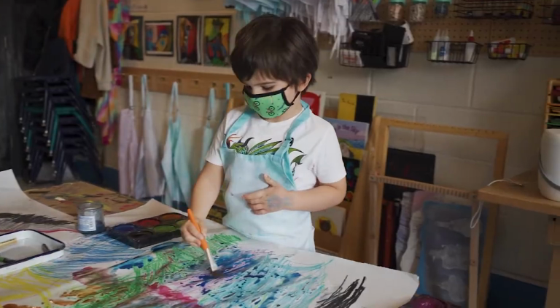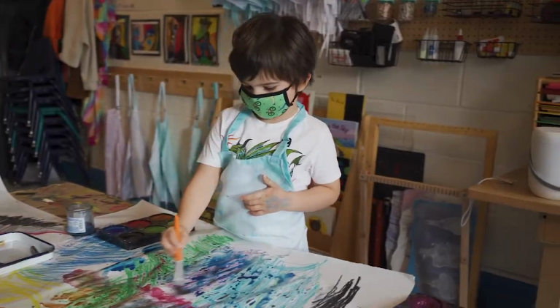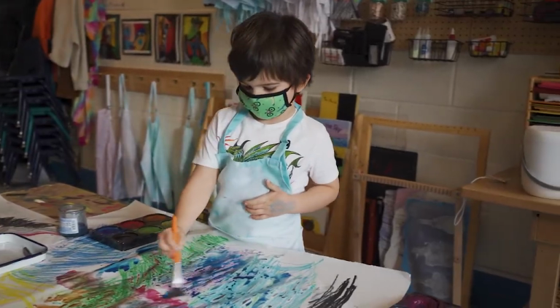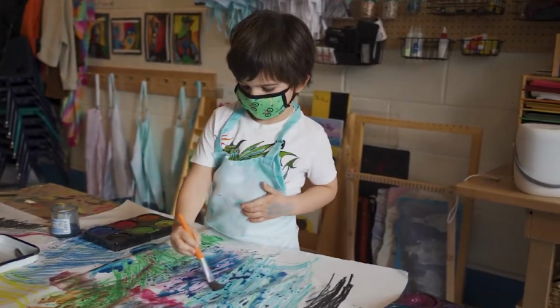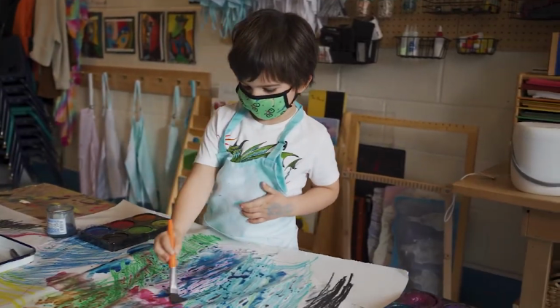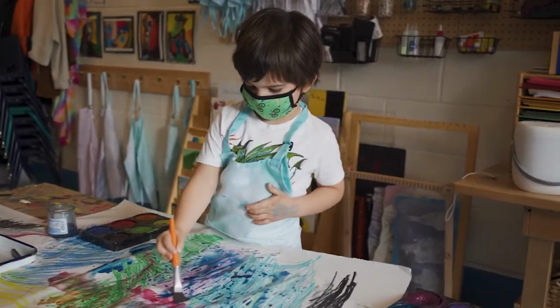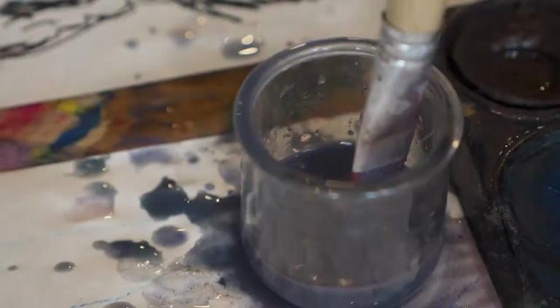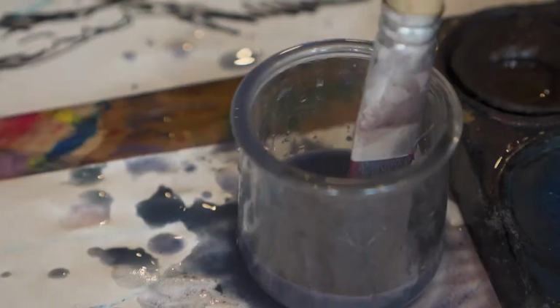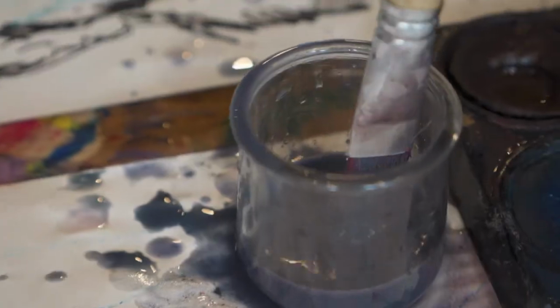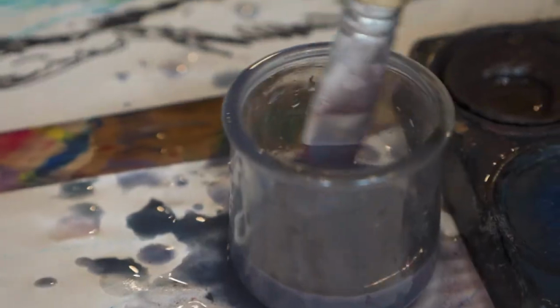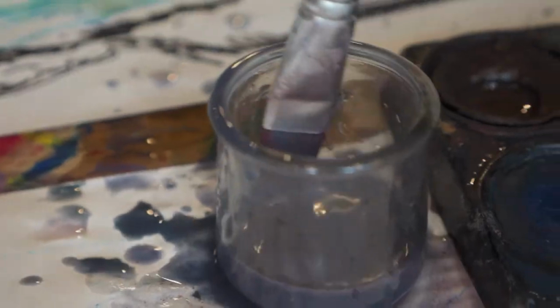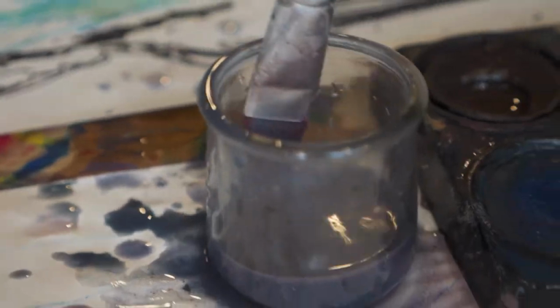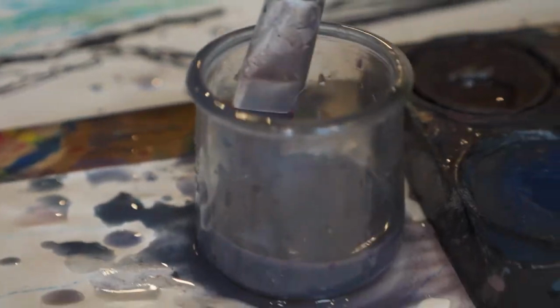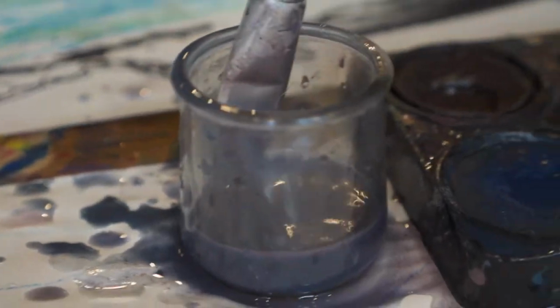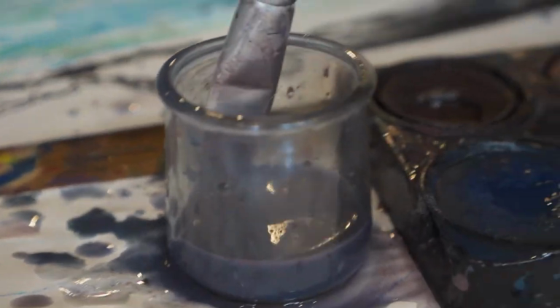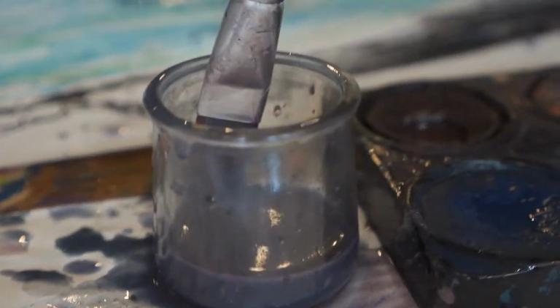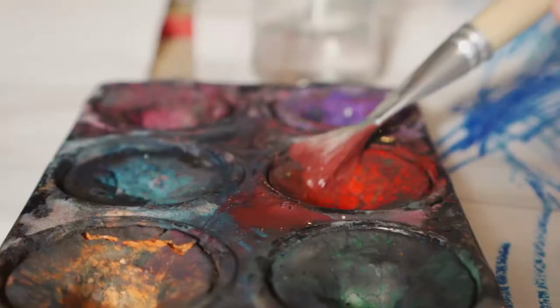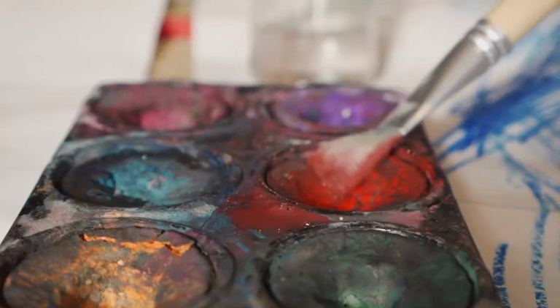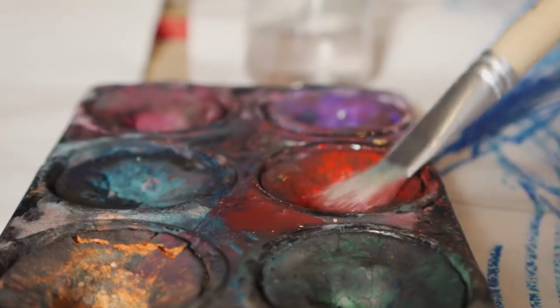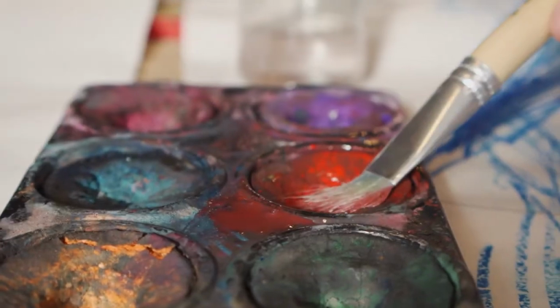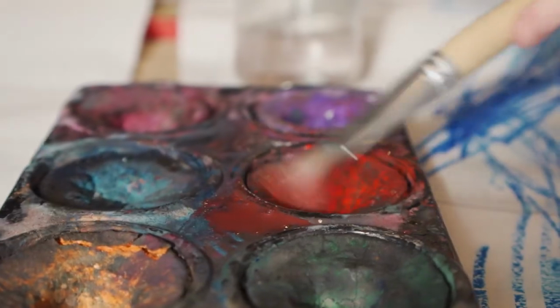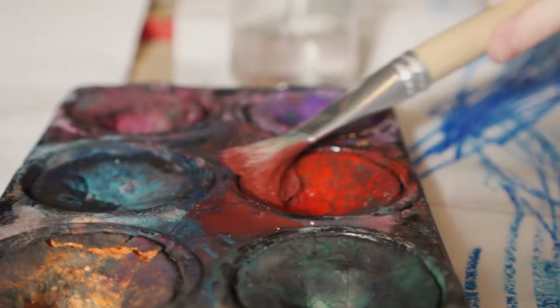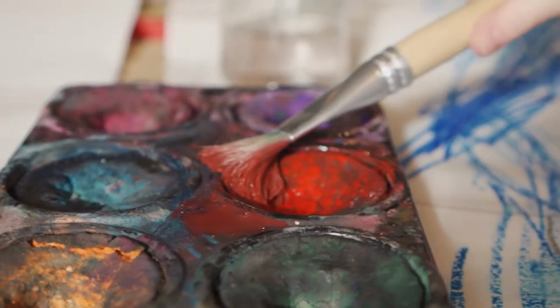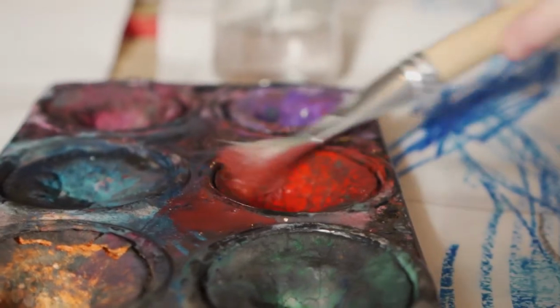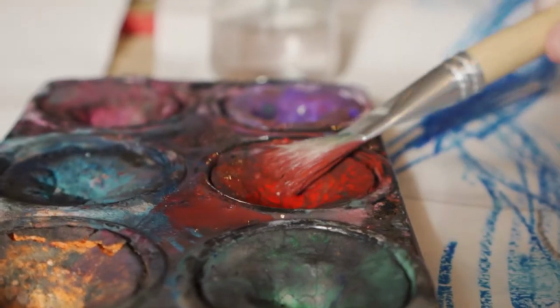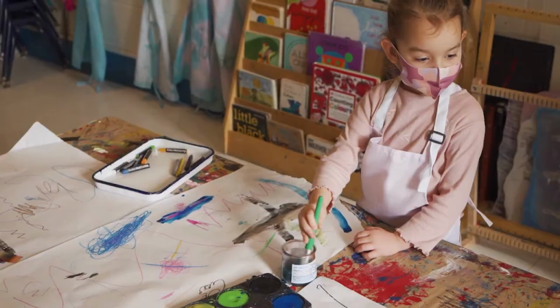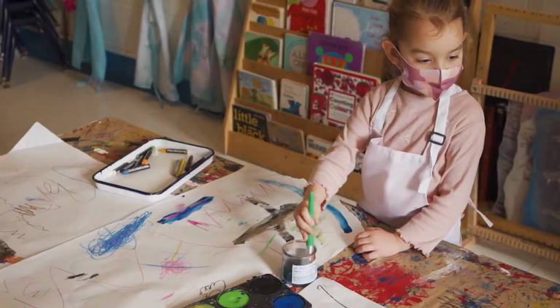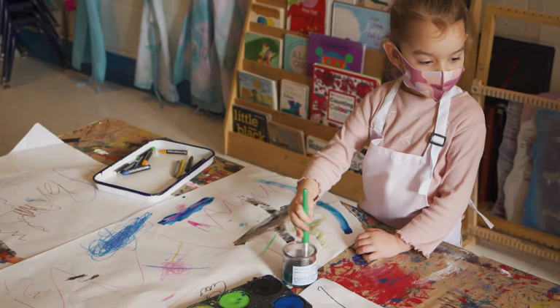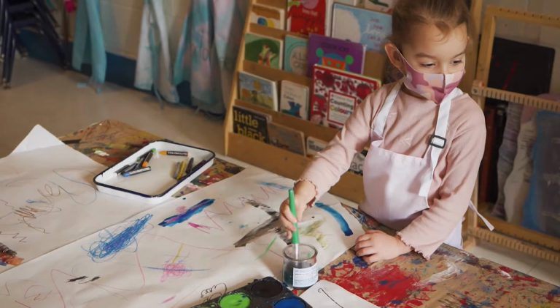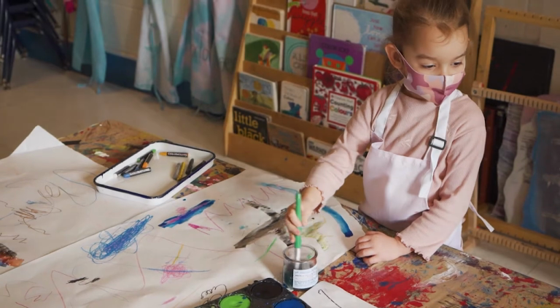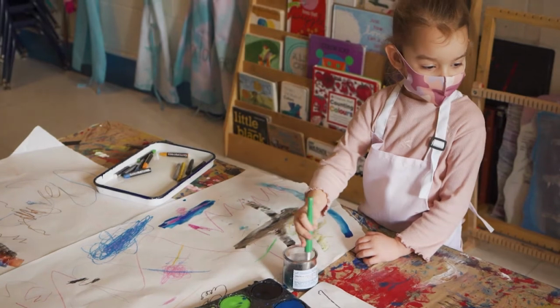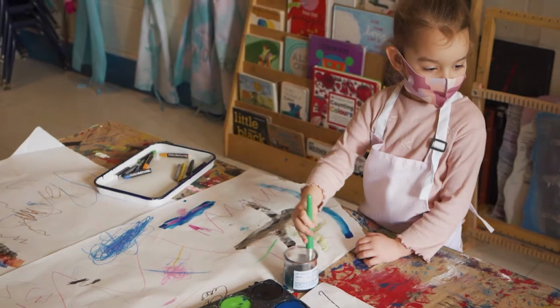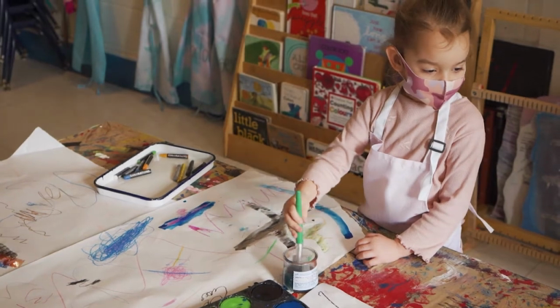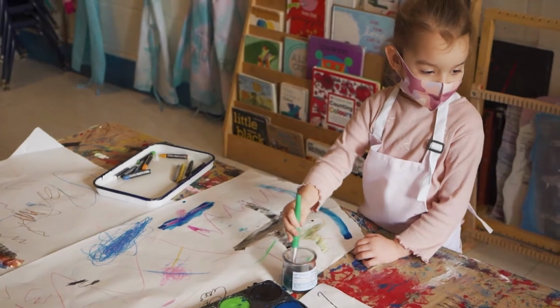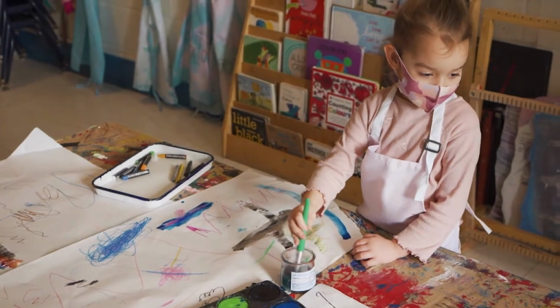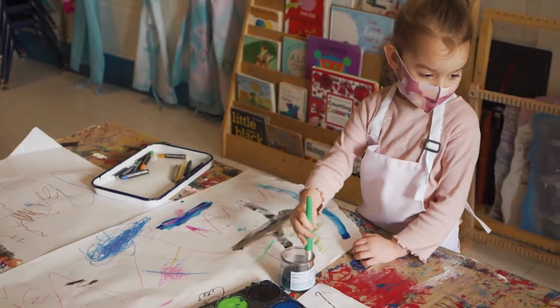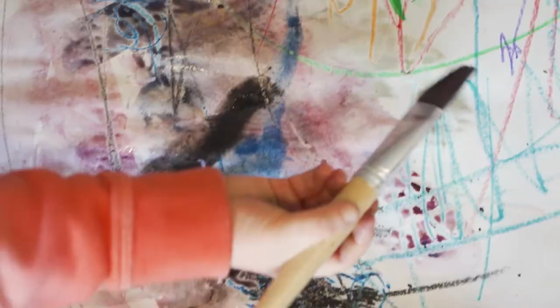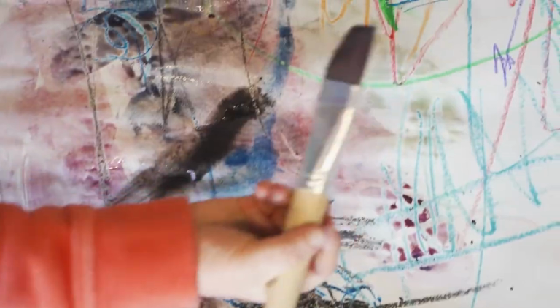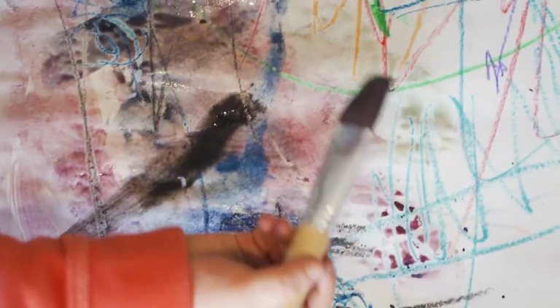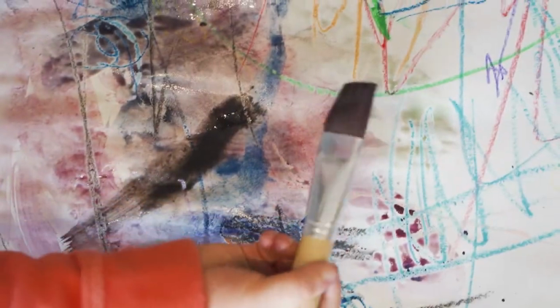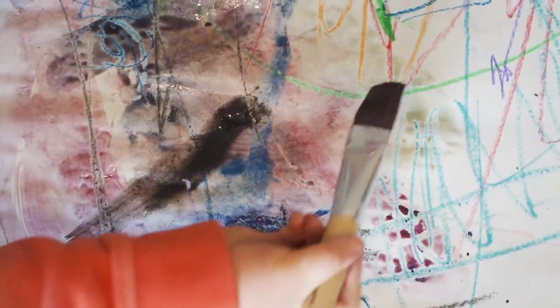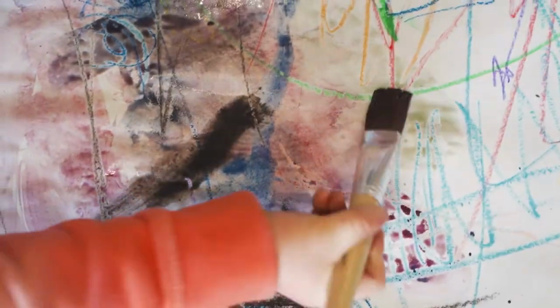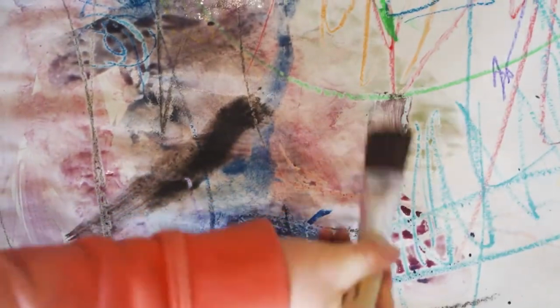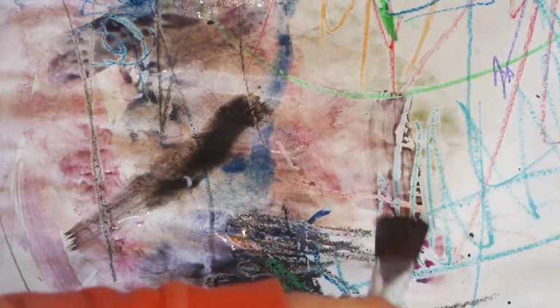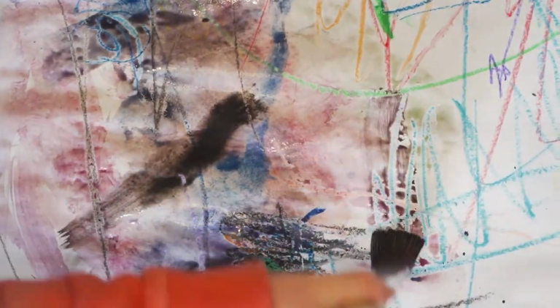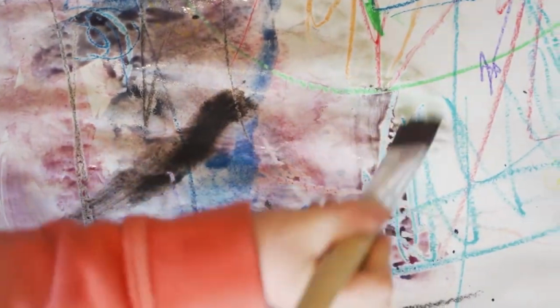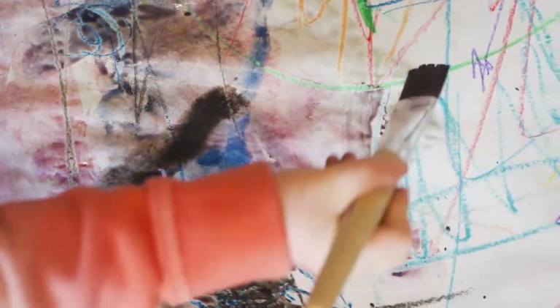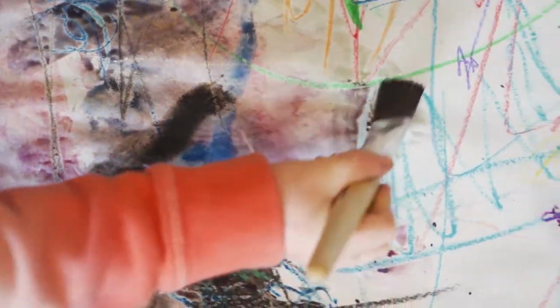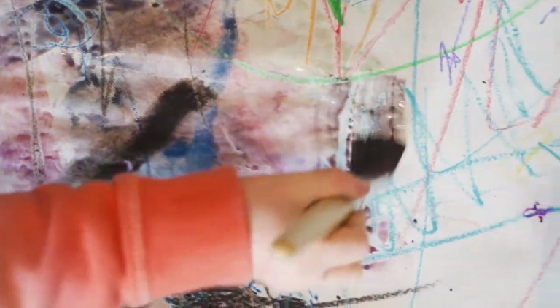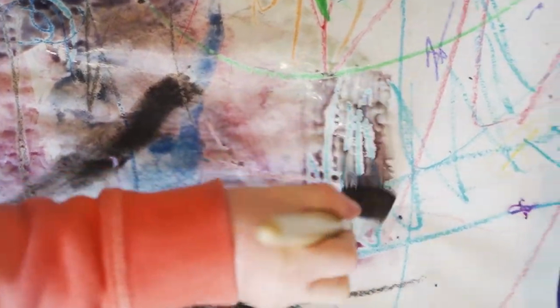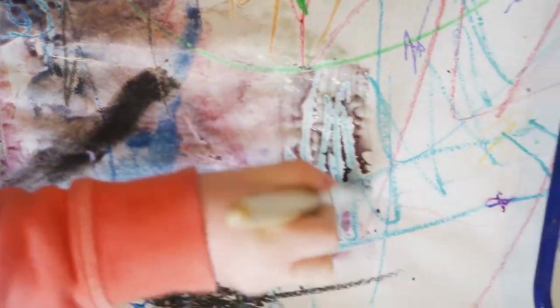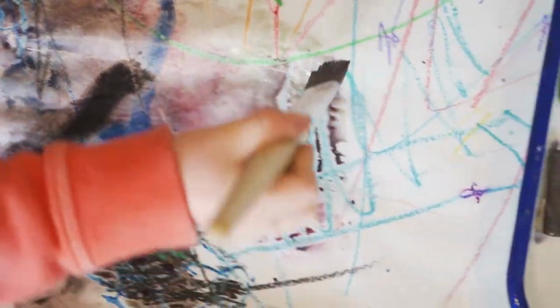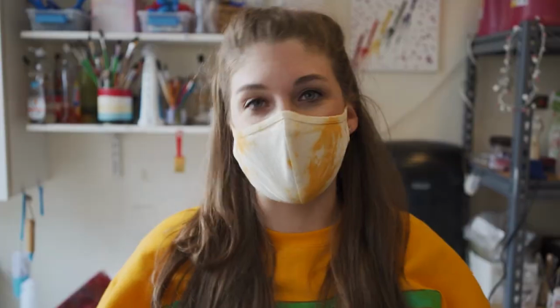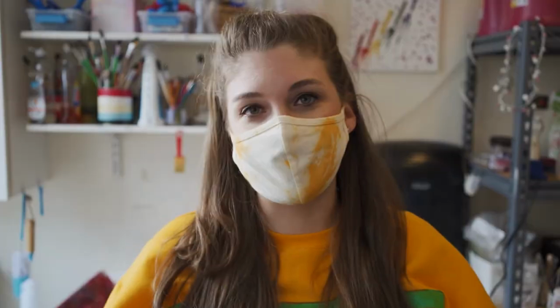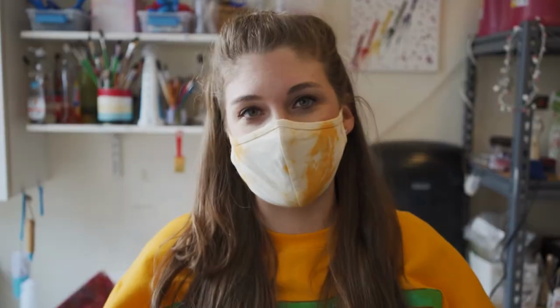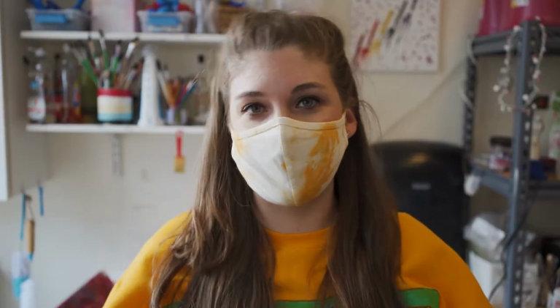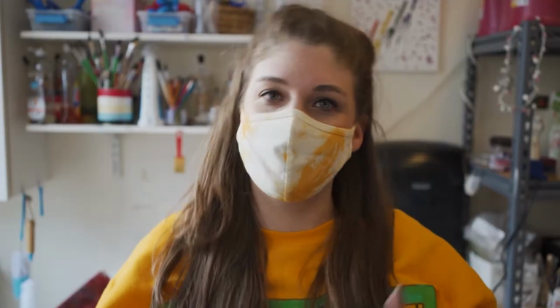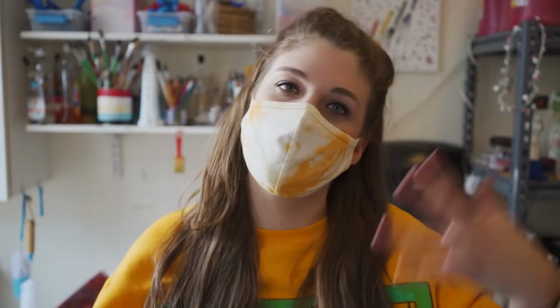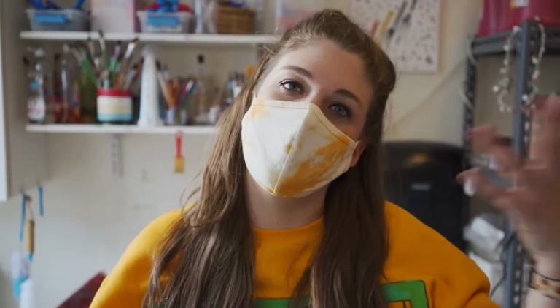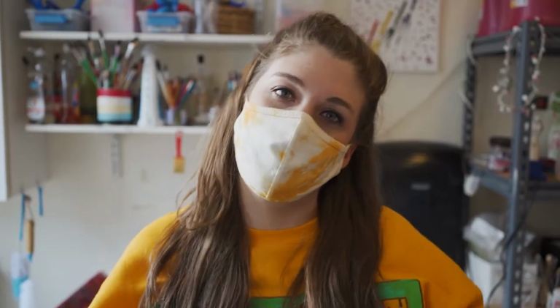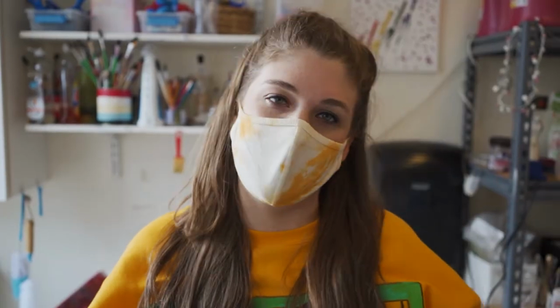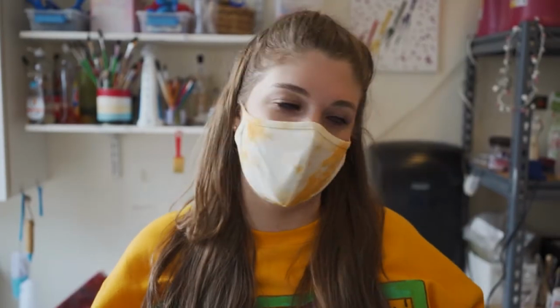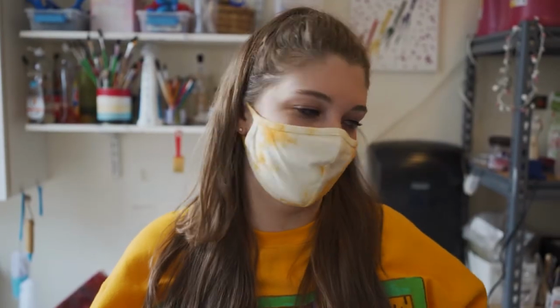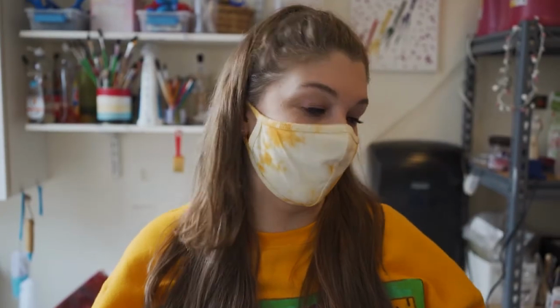So, today the children have been adding paint to their projects, and it's kind of just been a mix between pastels and paint and fun.